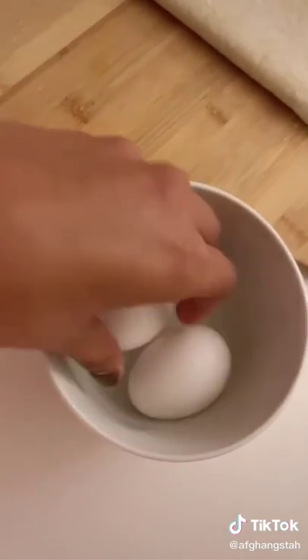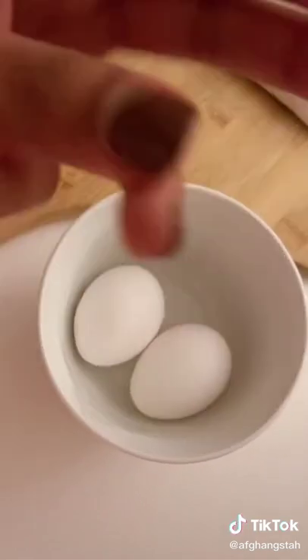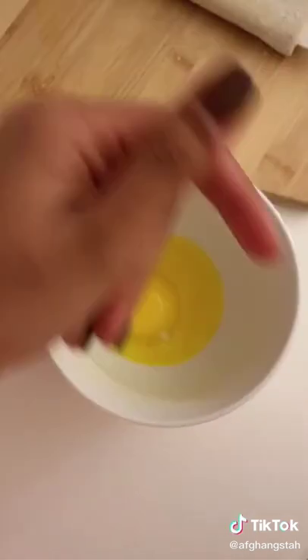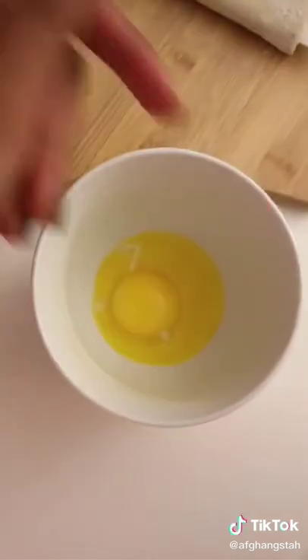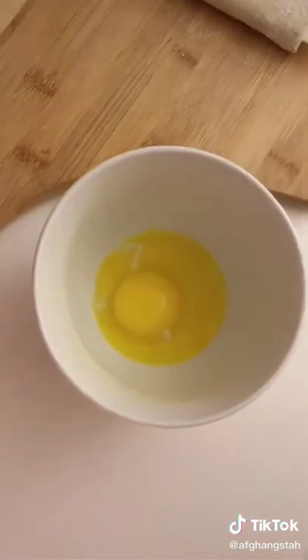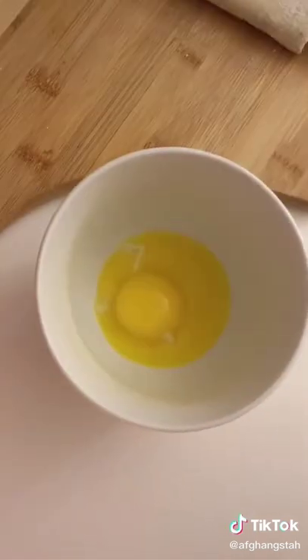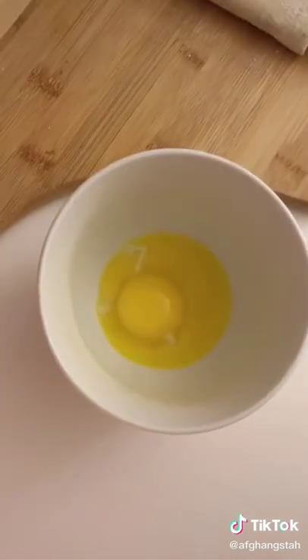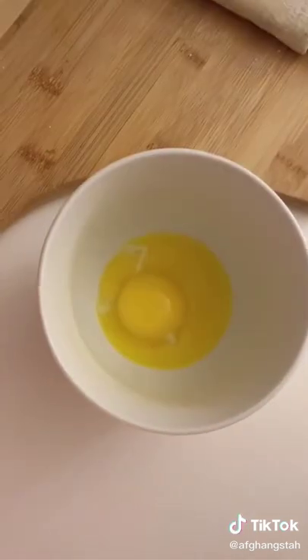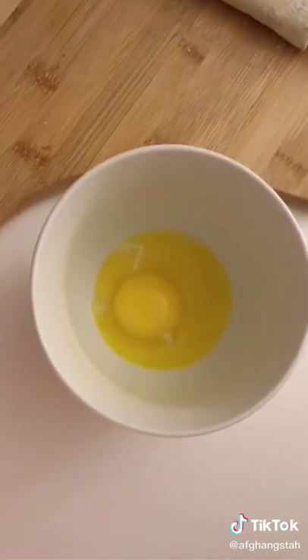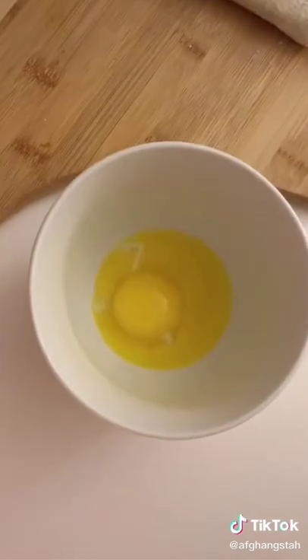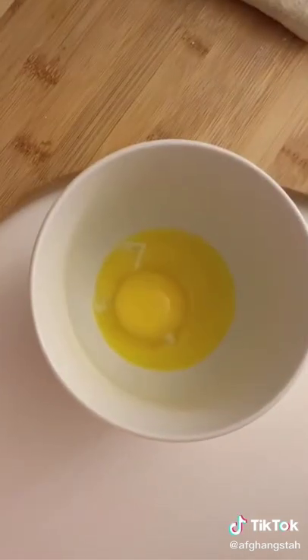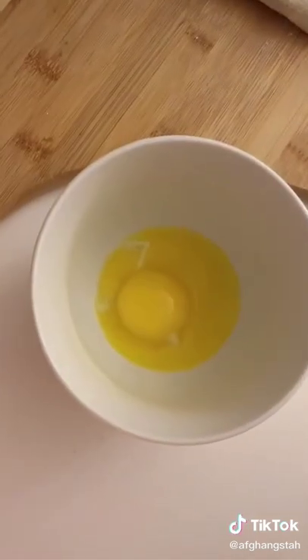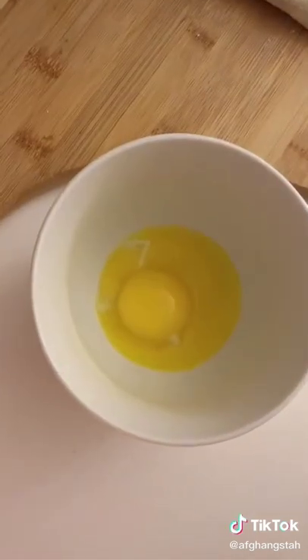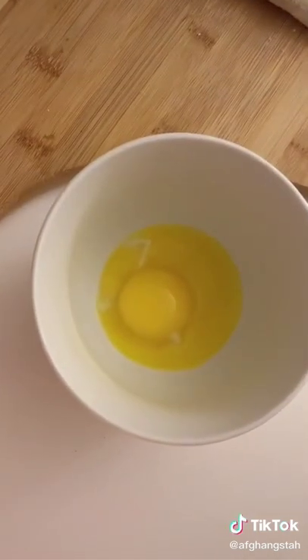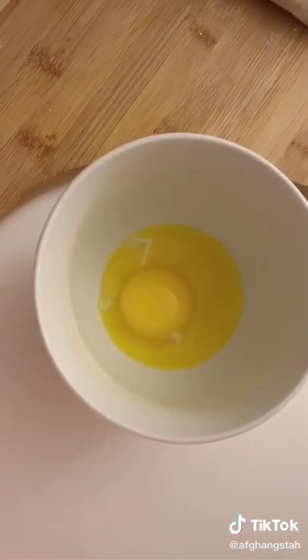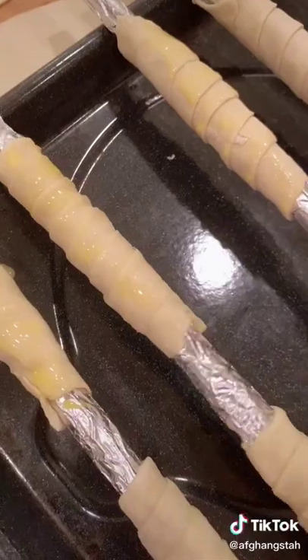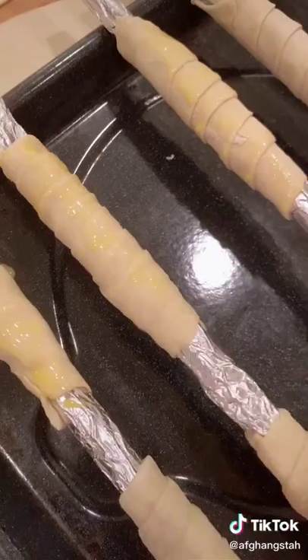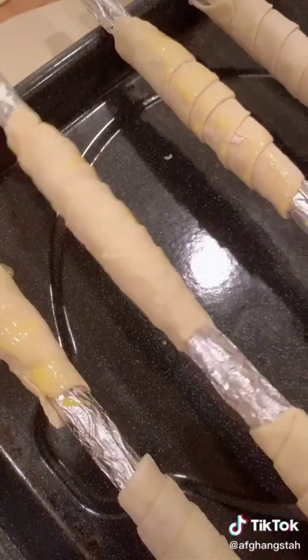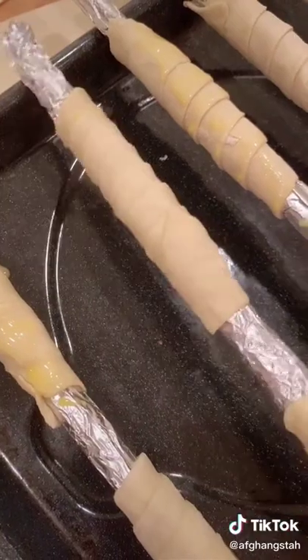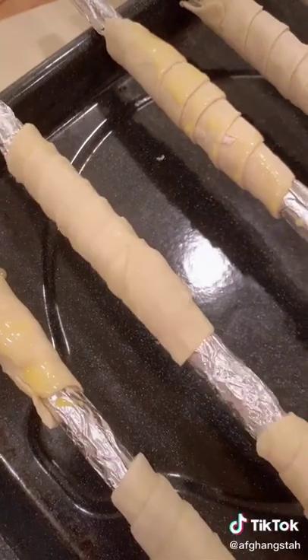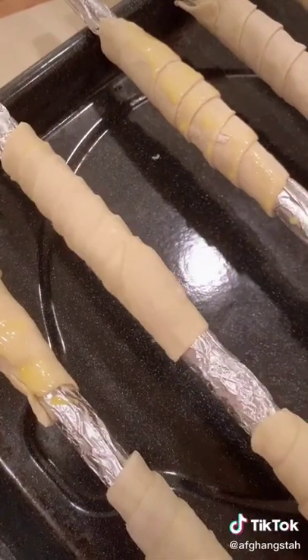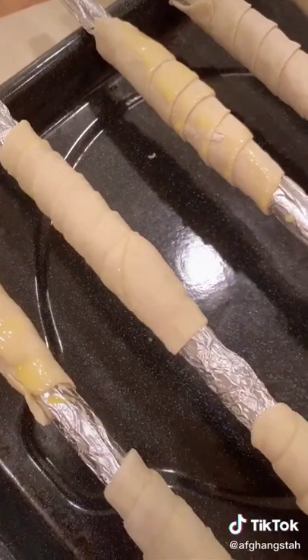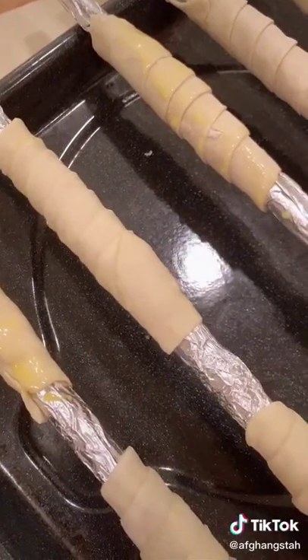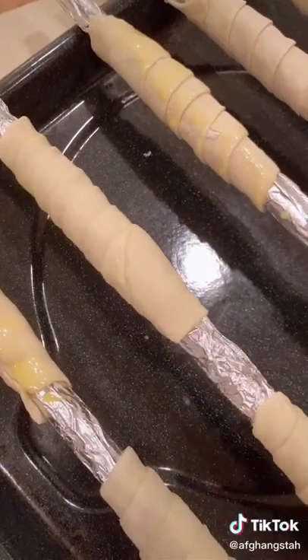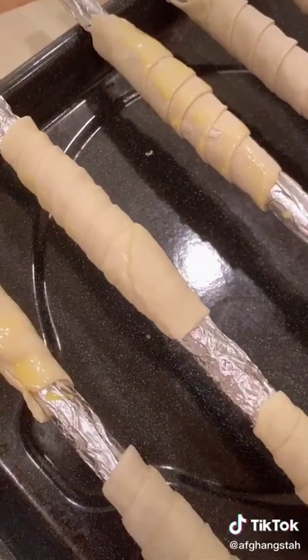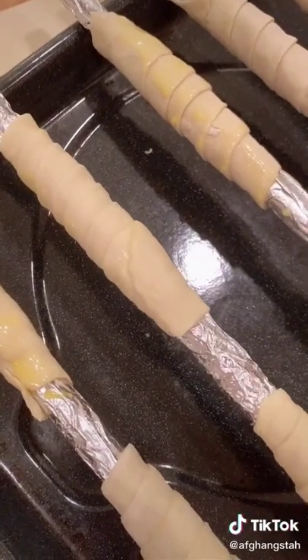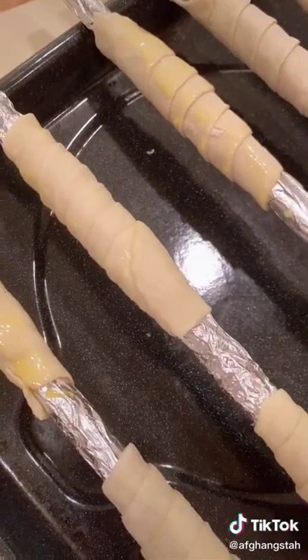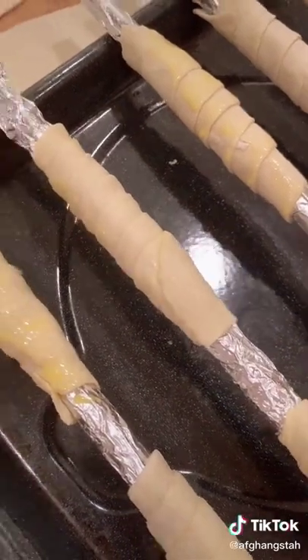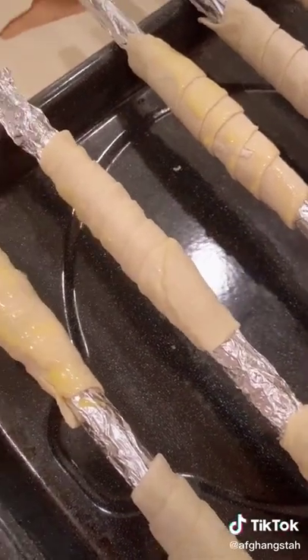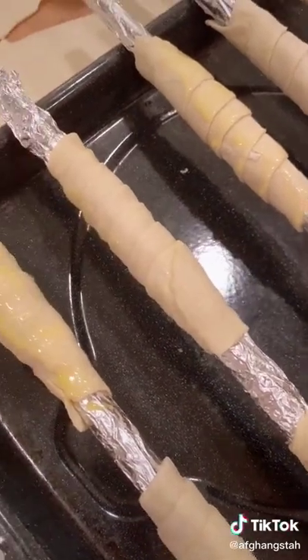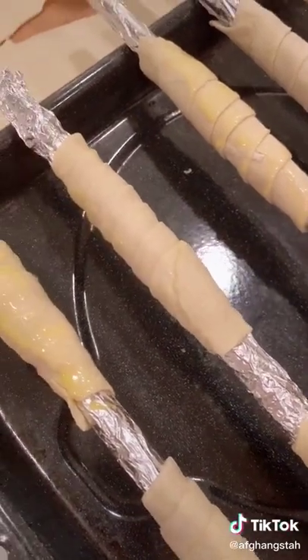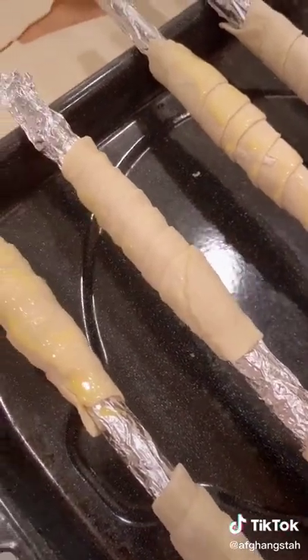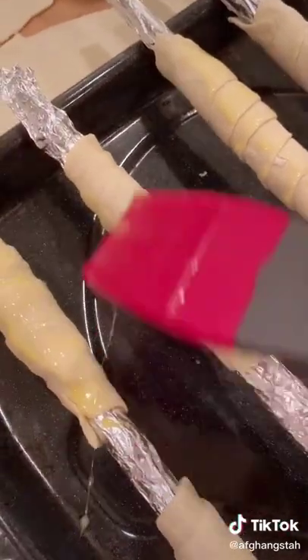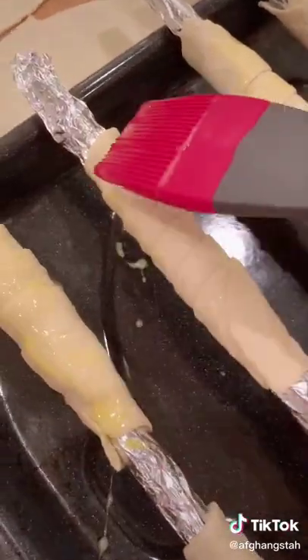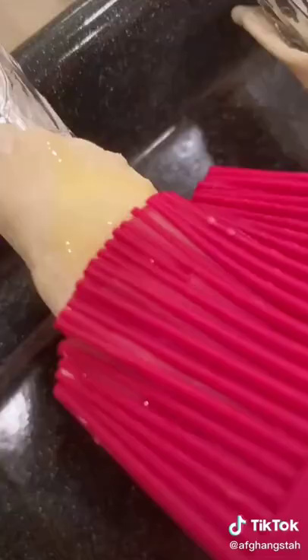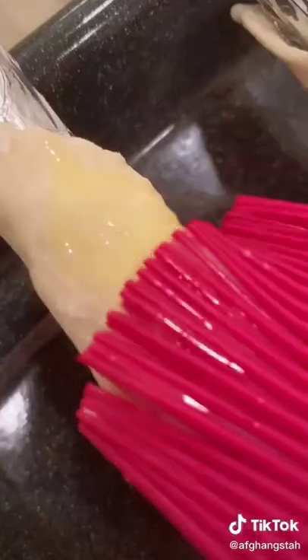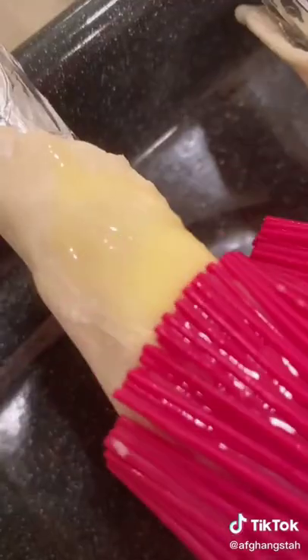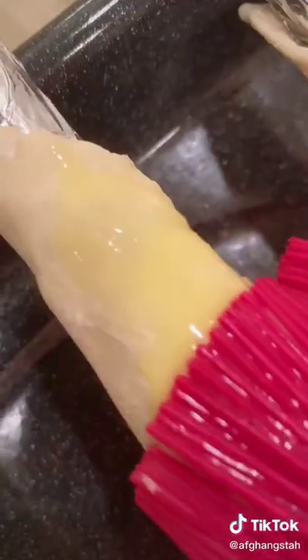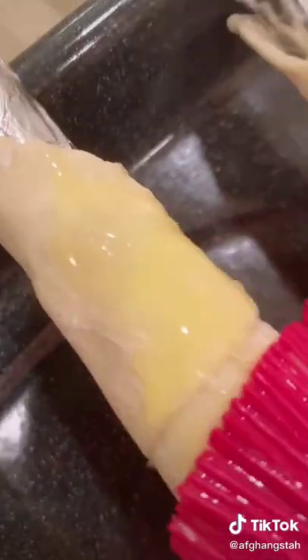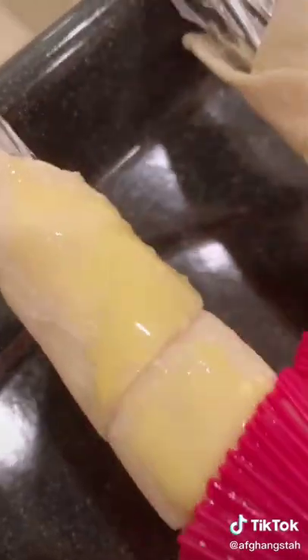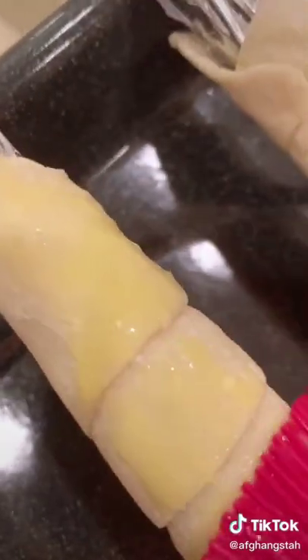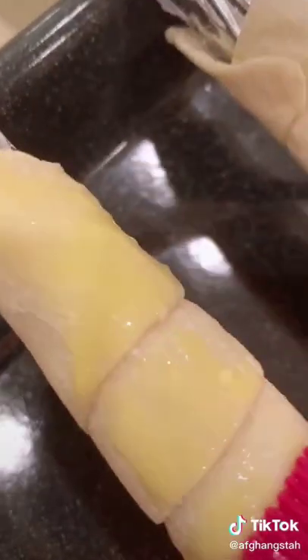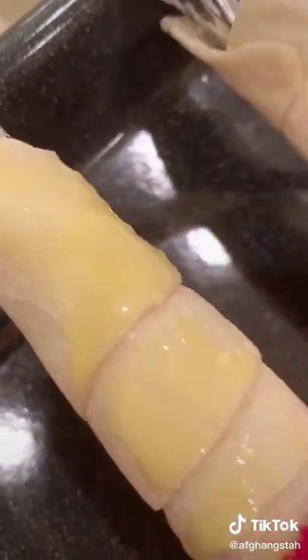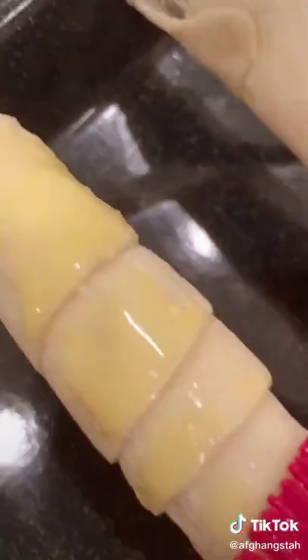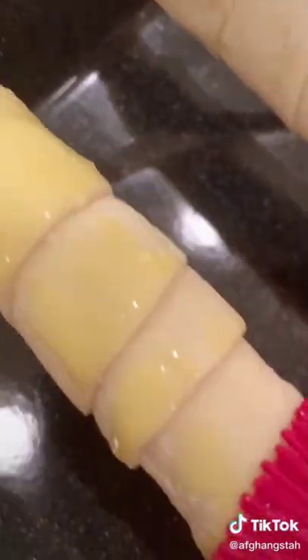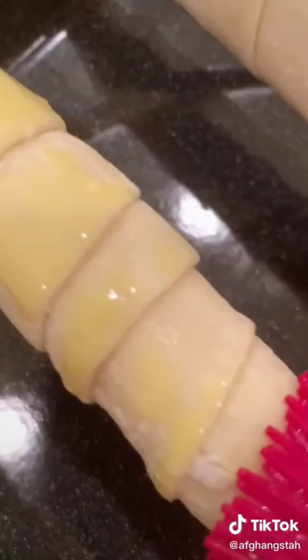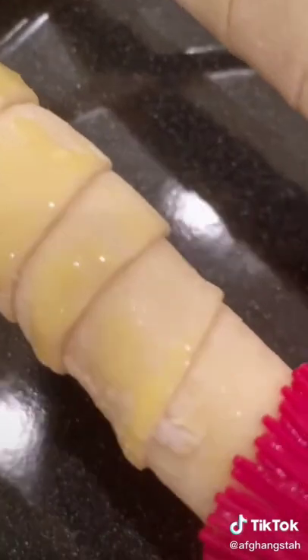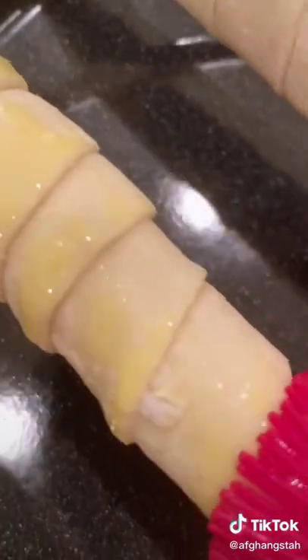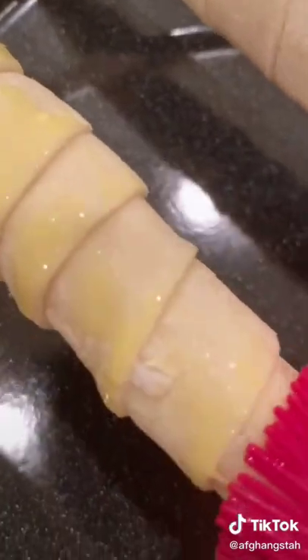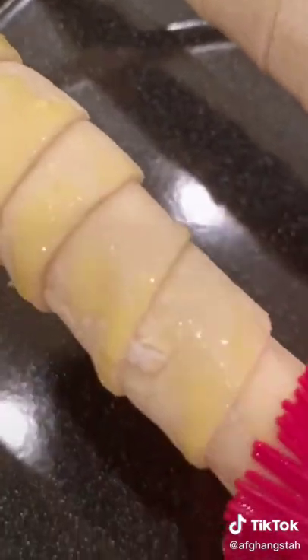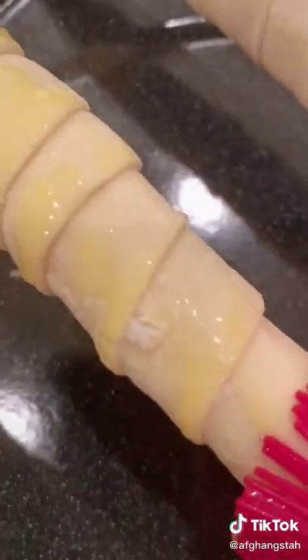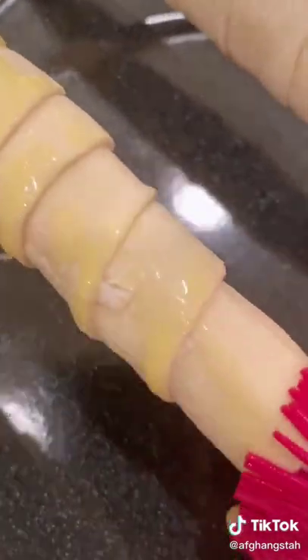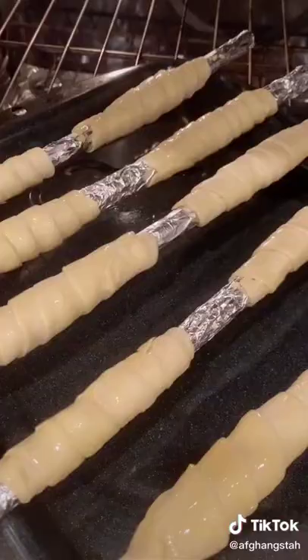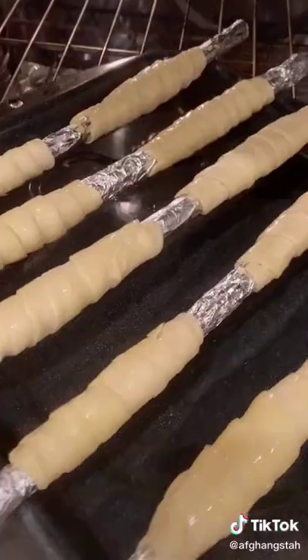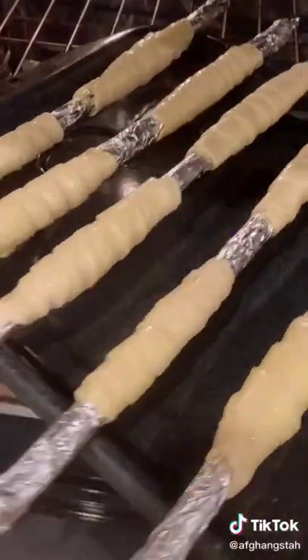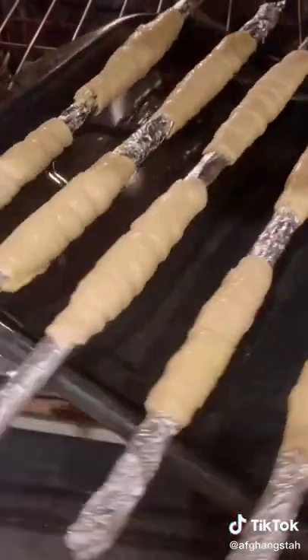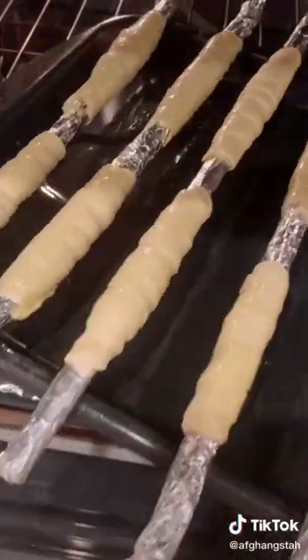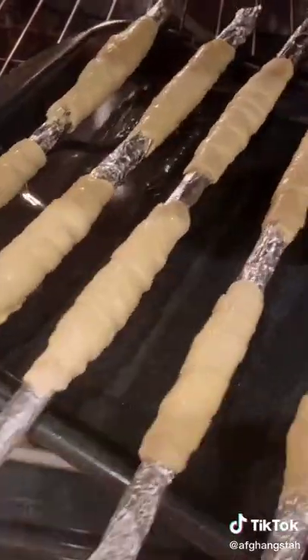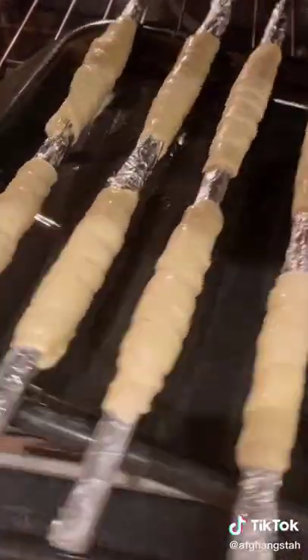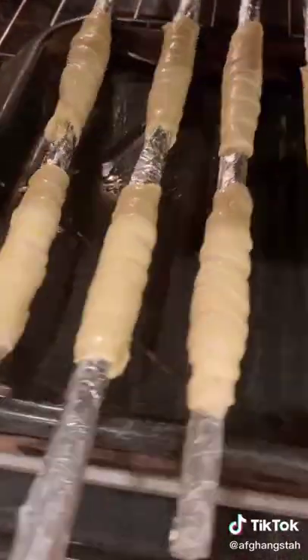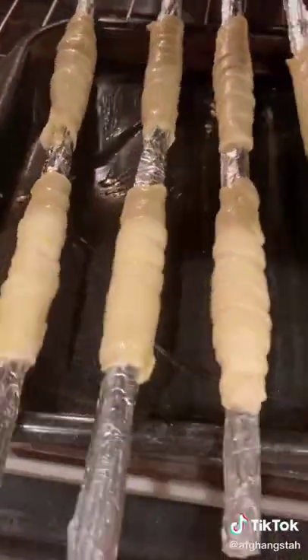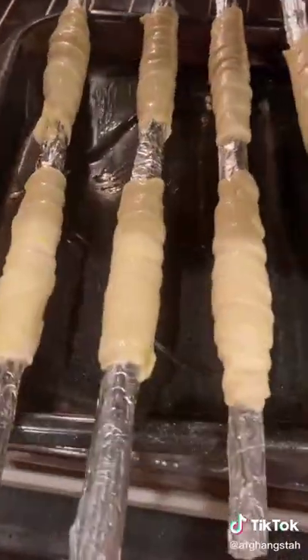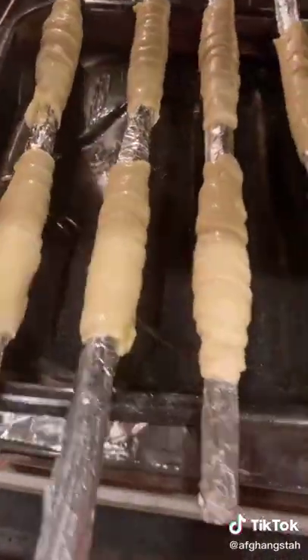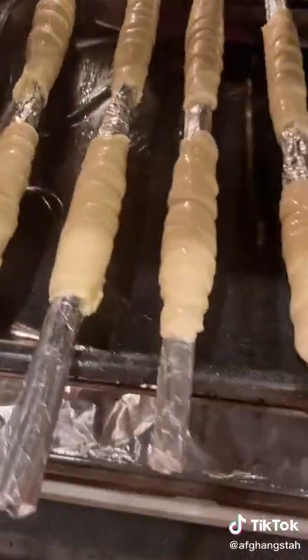I ran over each side of the rolls with some egg wash so it would give it a nice color, and popped them into the oven at 350 degrees, 10 minutes each side.